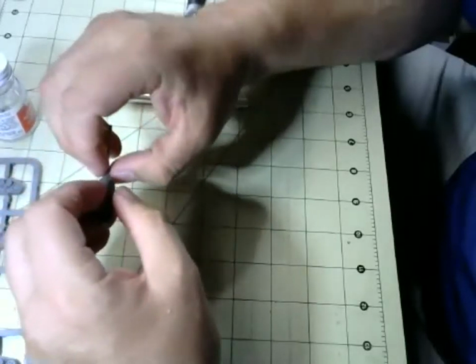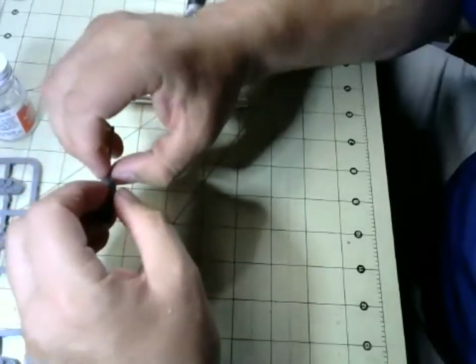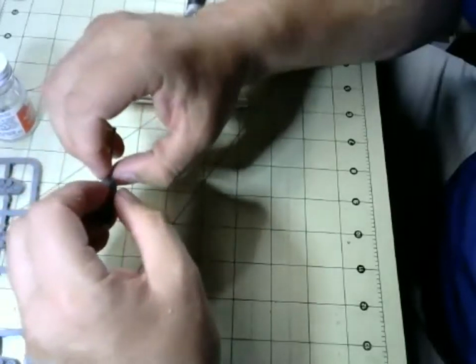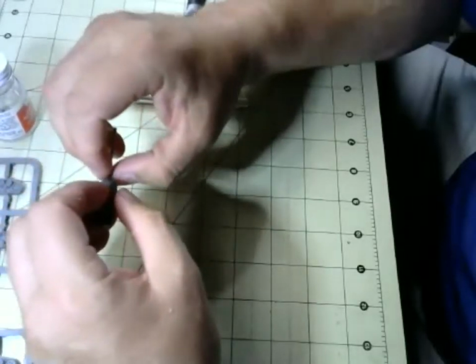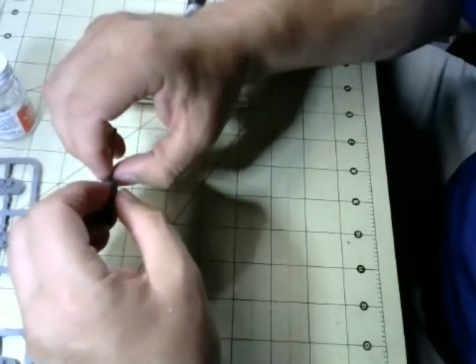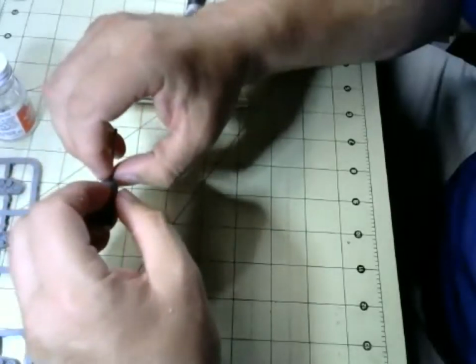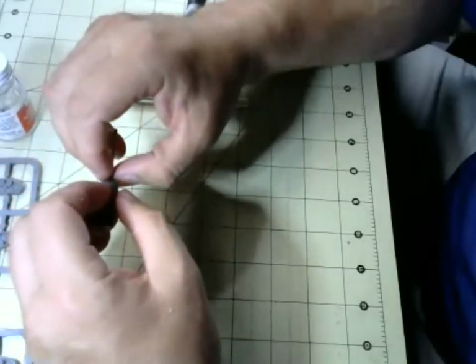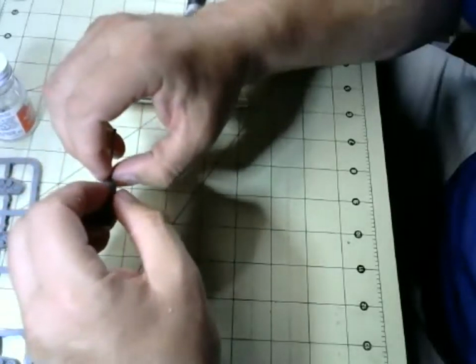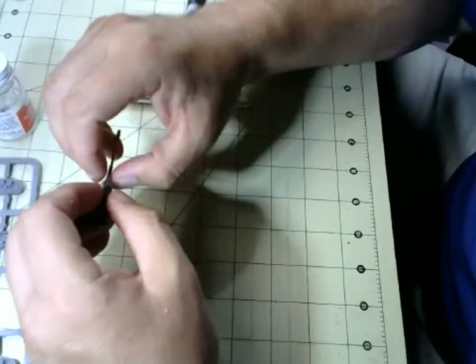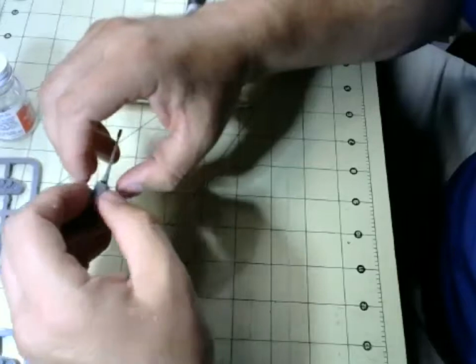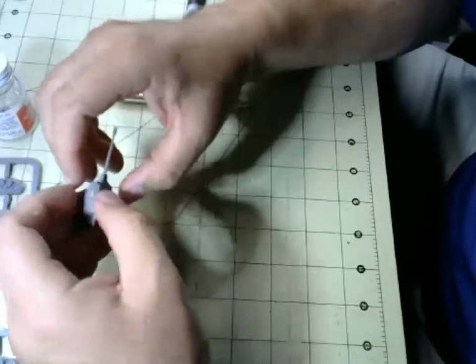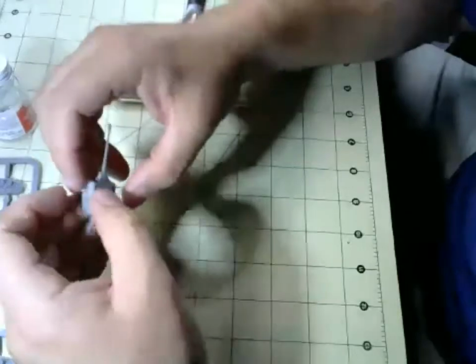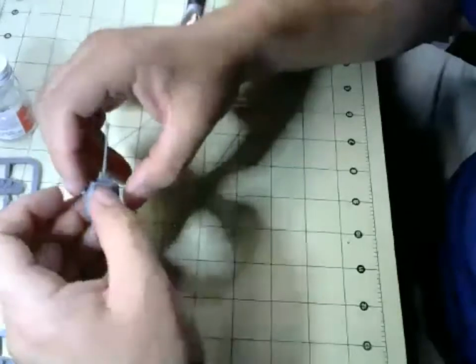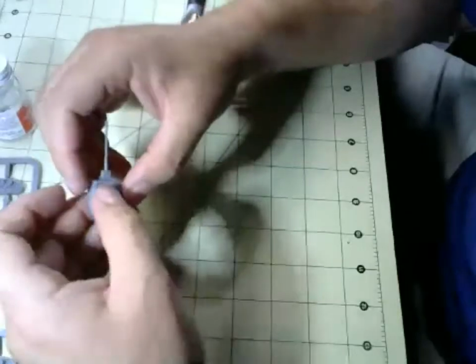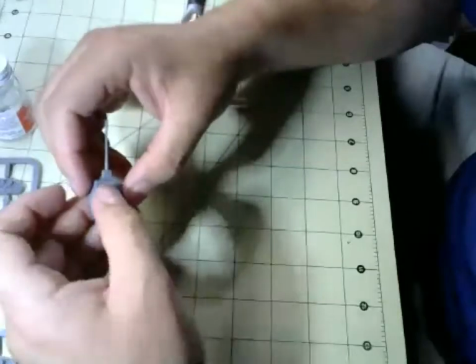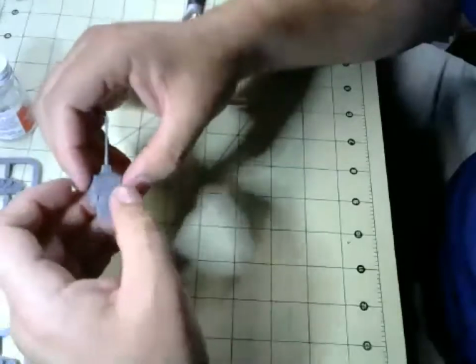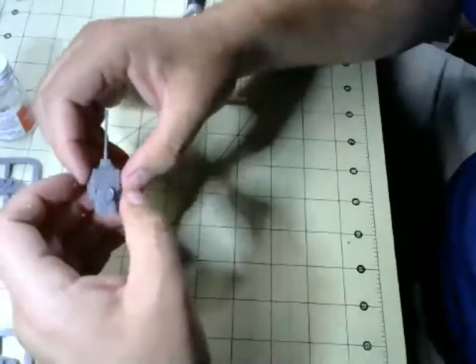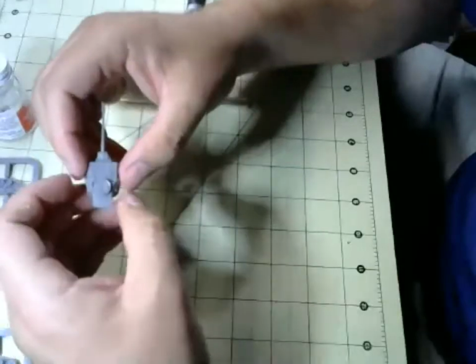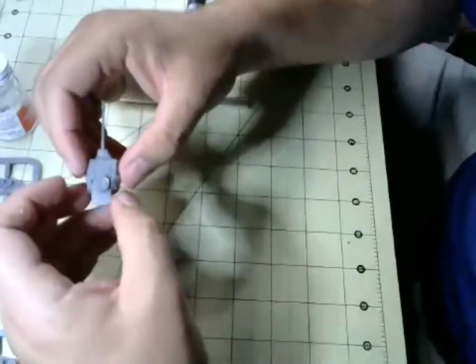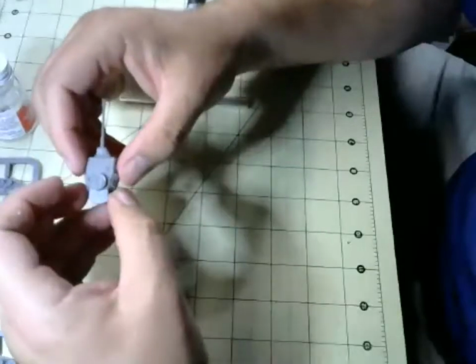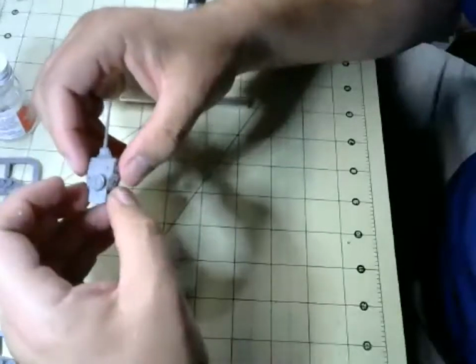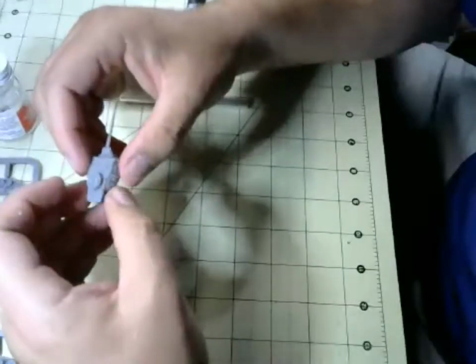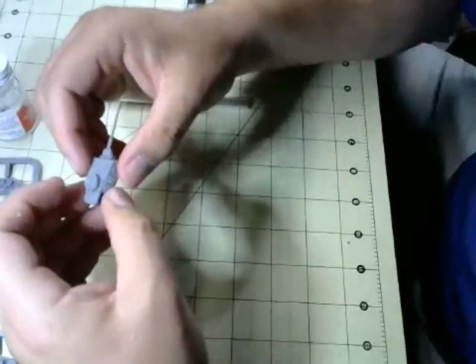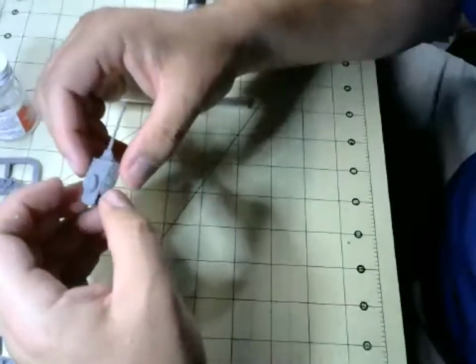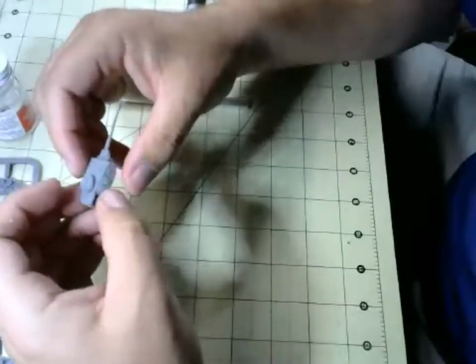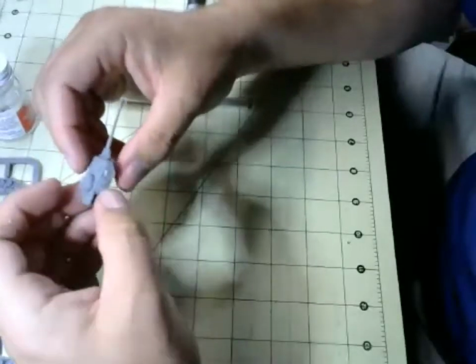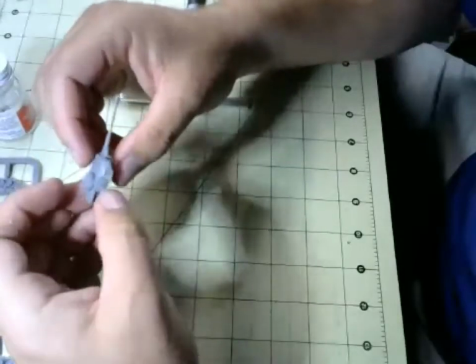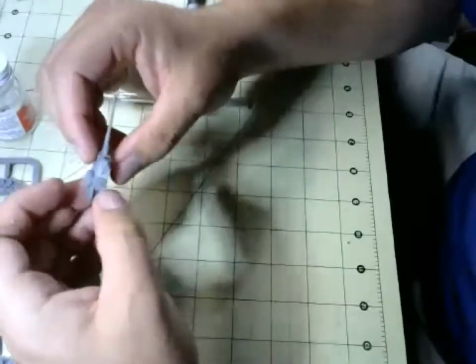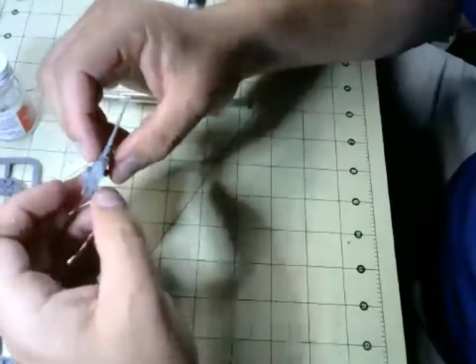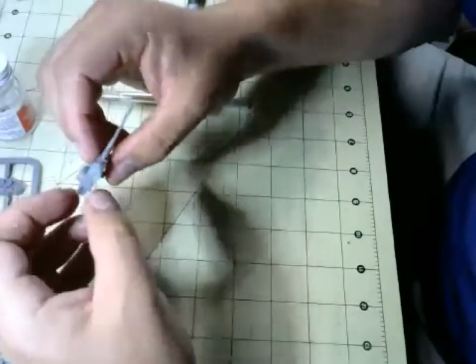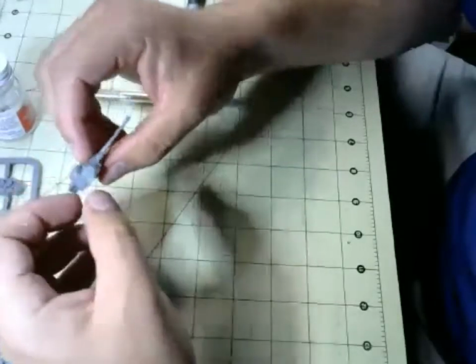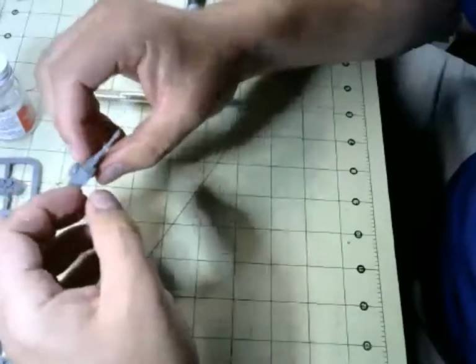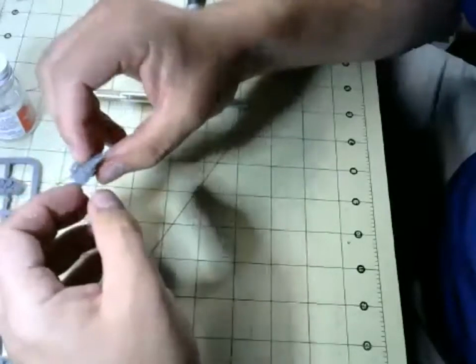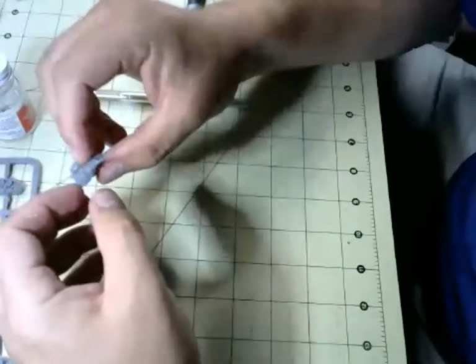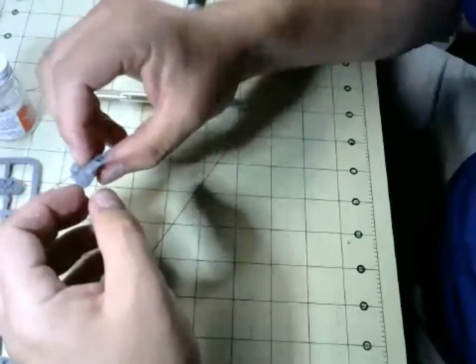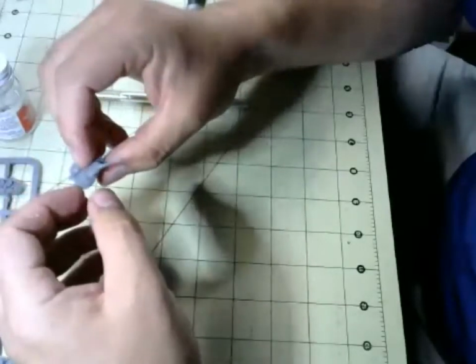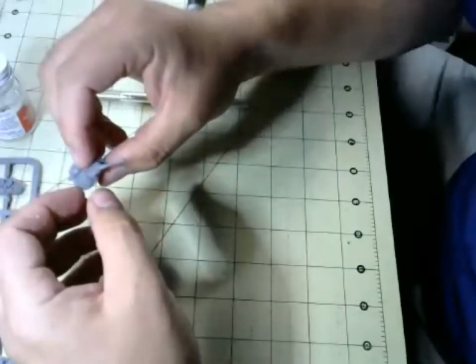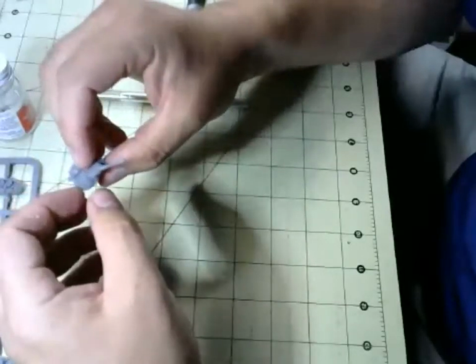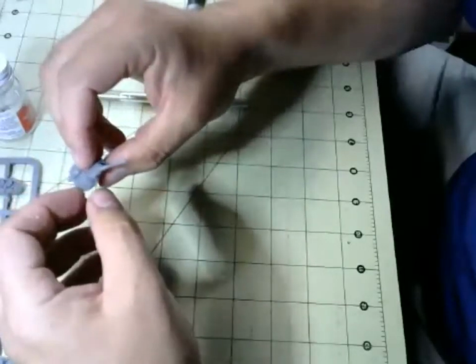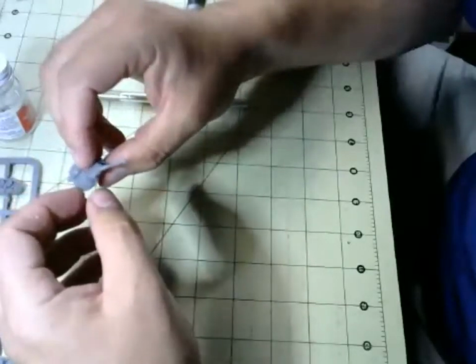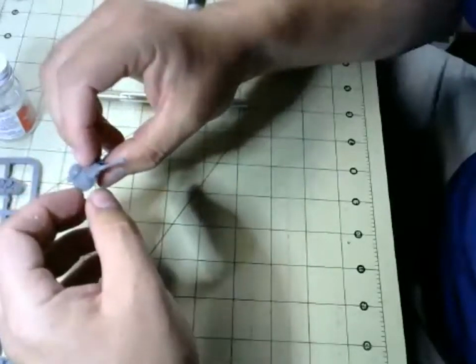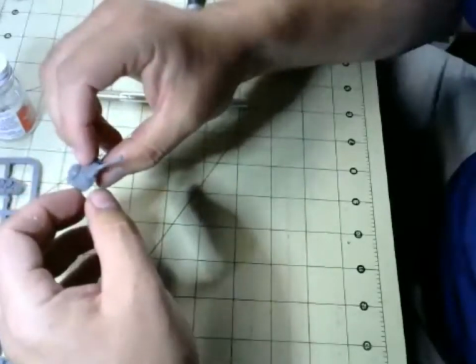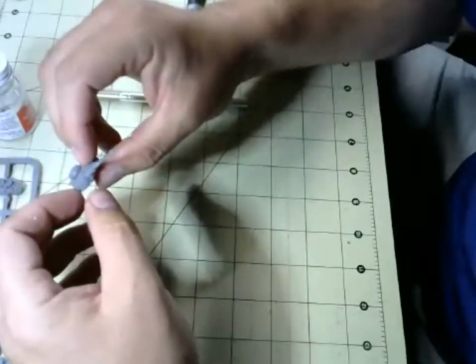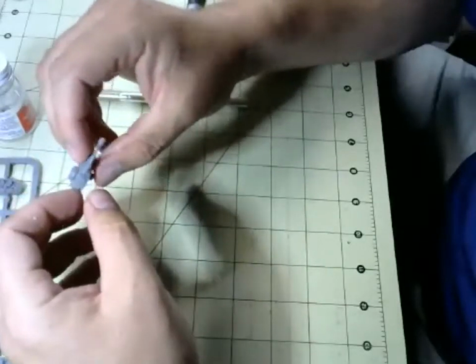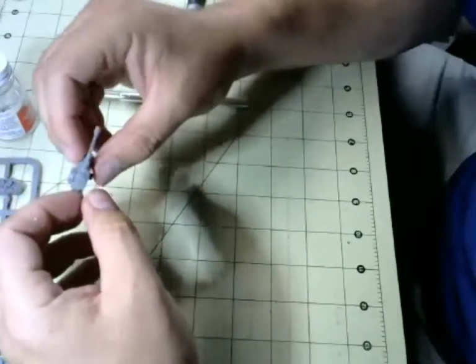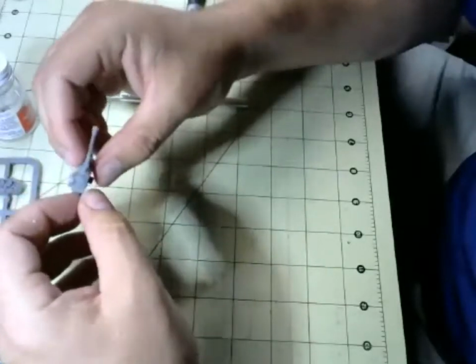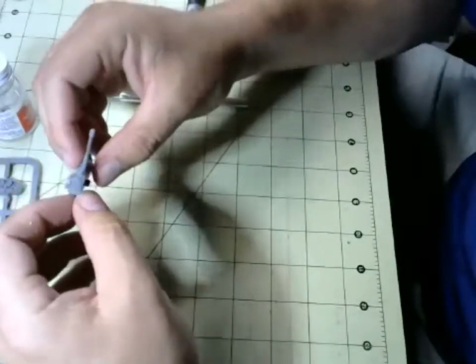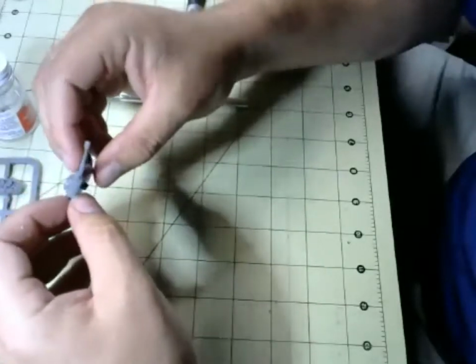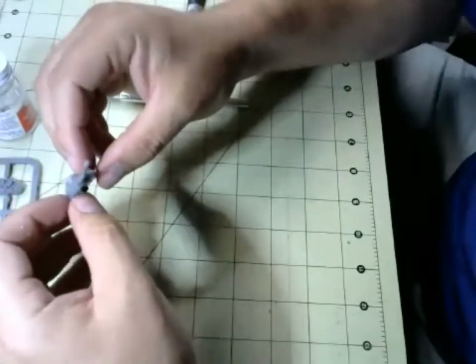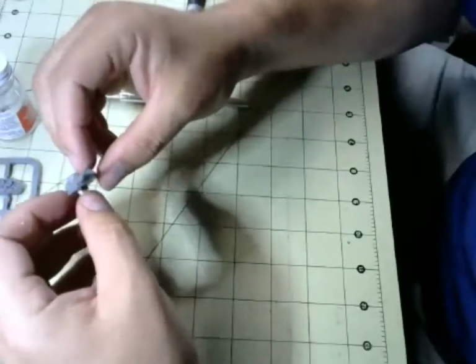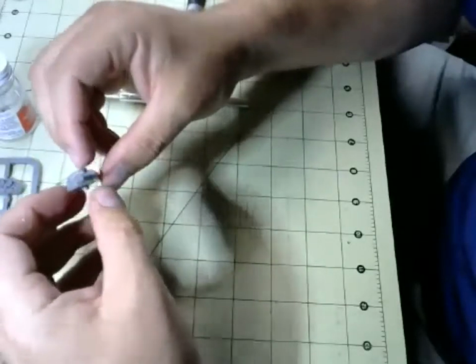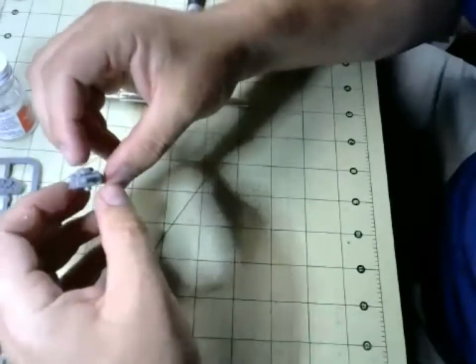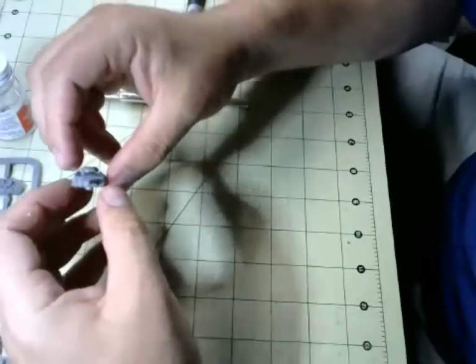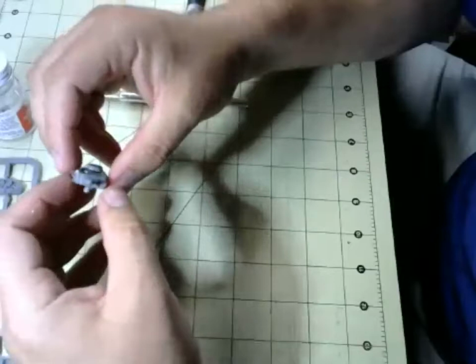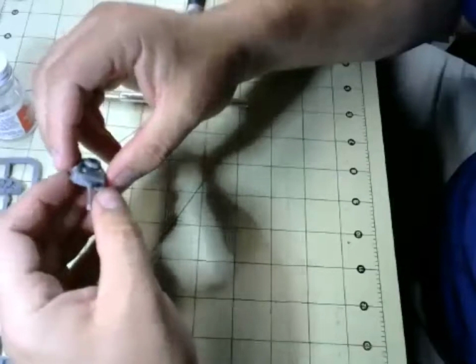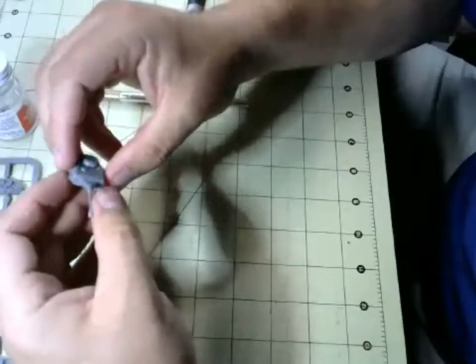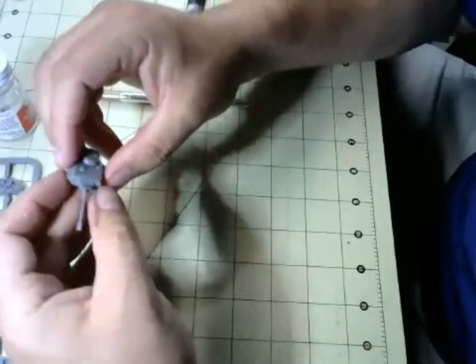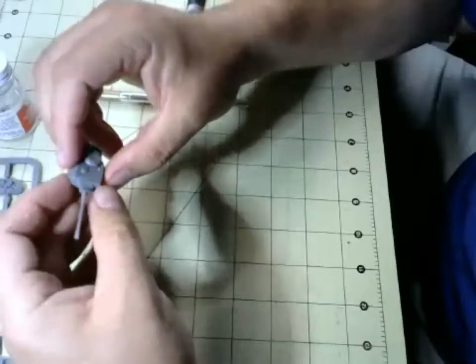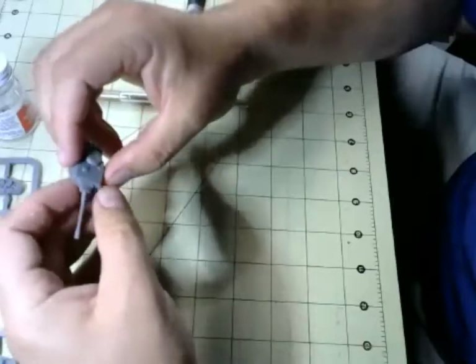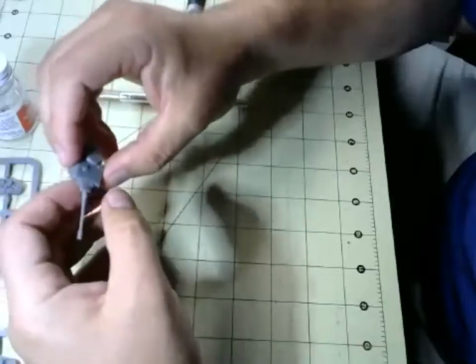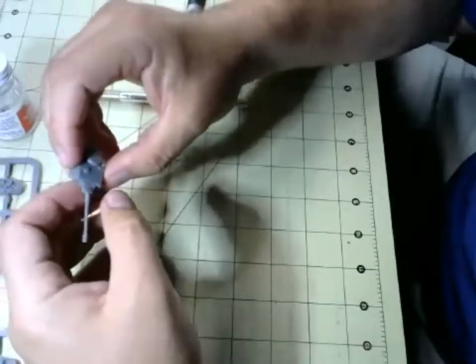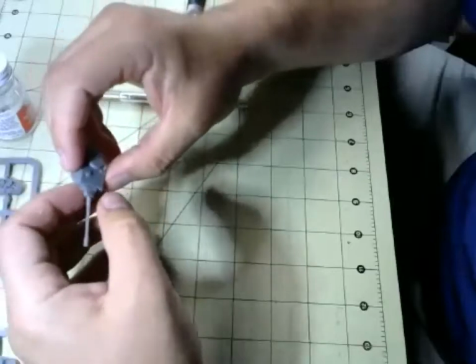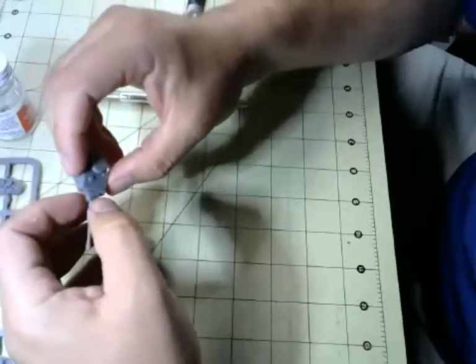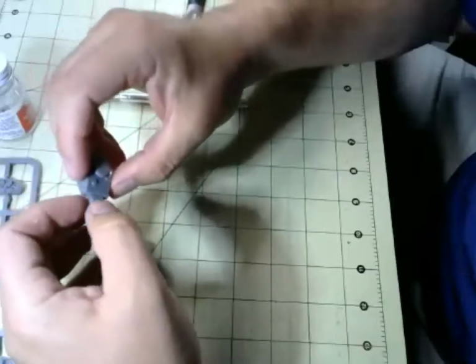We are preparing for J3 but more importantly we are preparing for the Recruits show coming up in September.